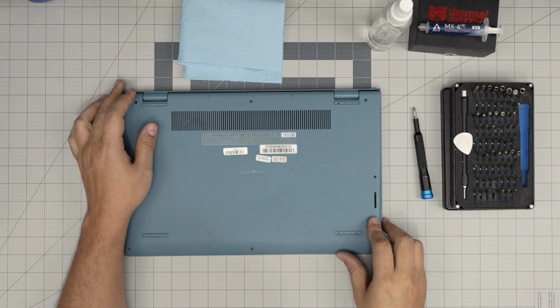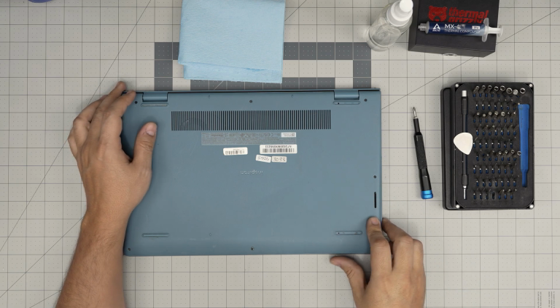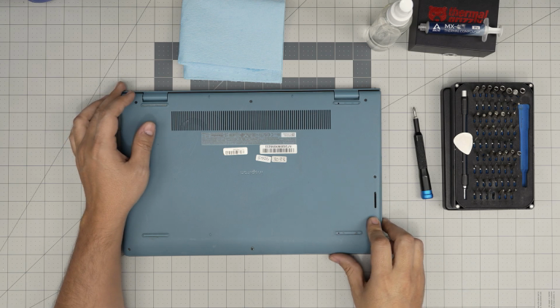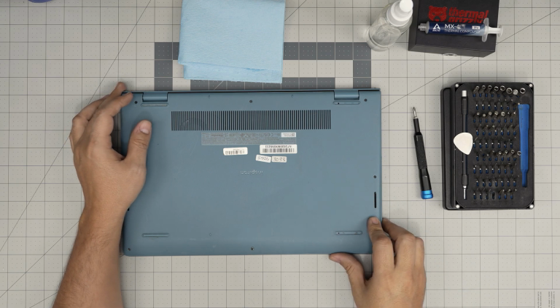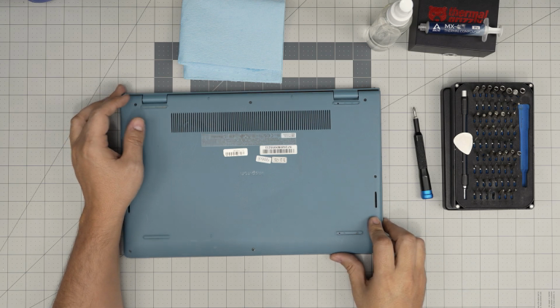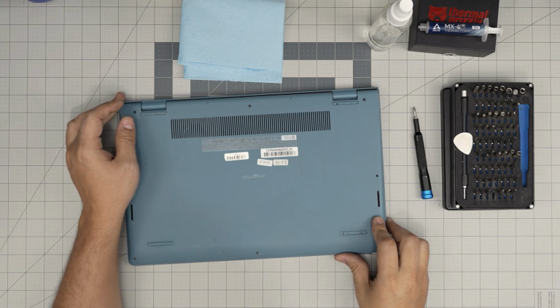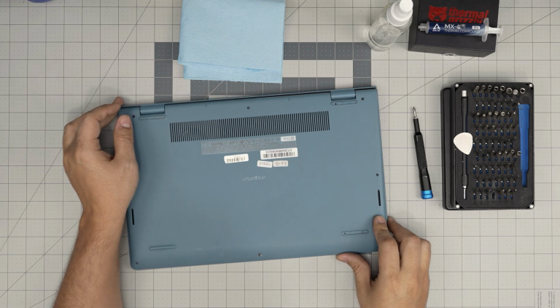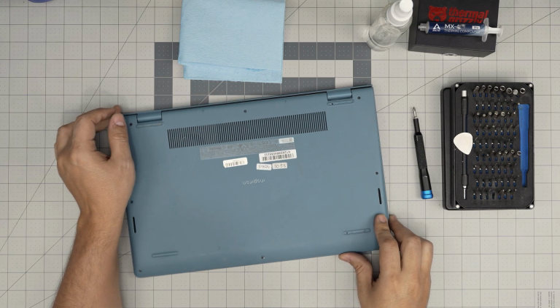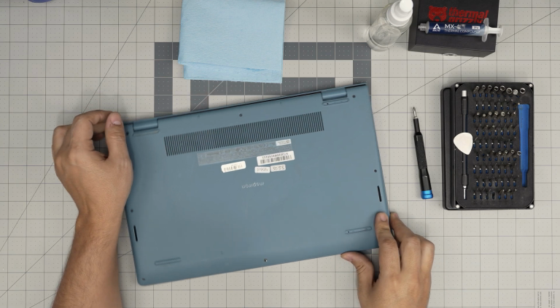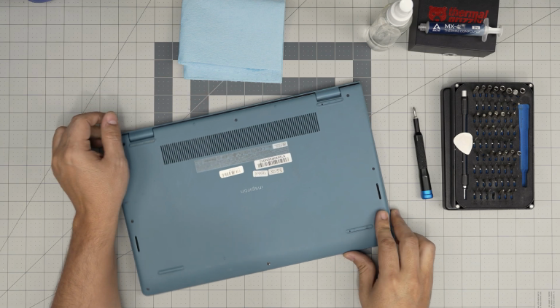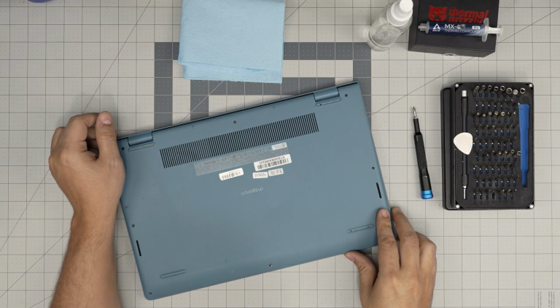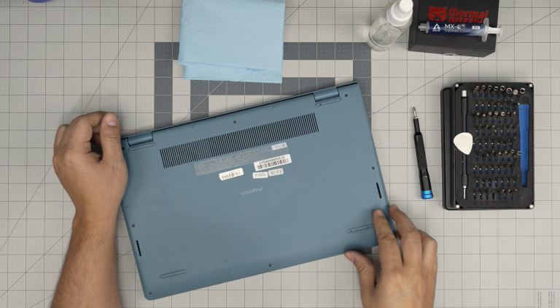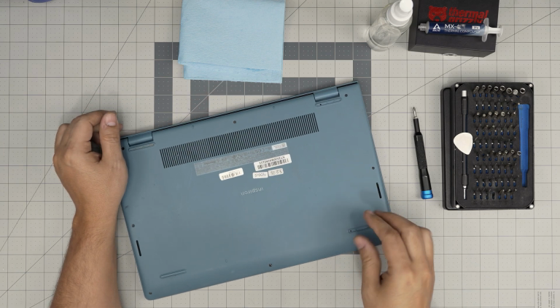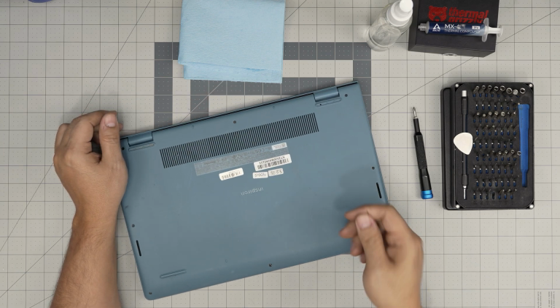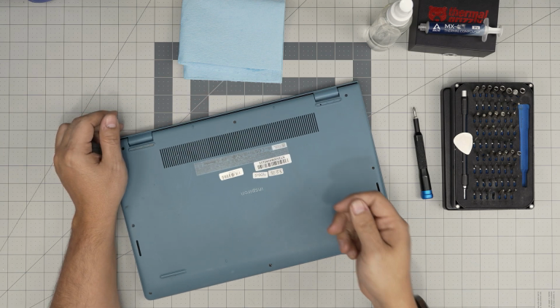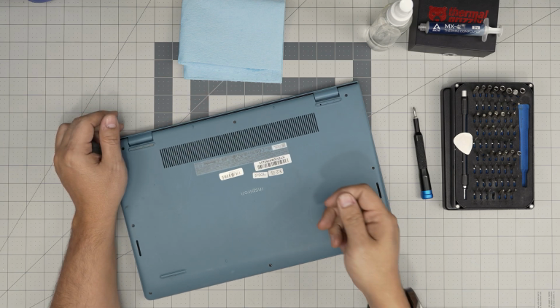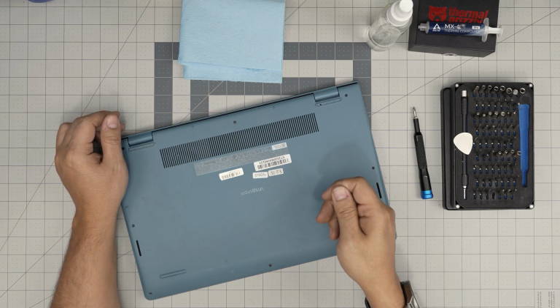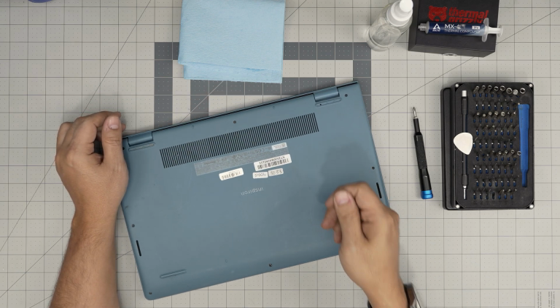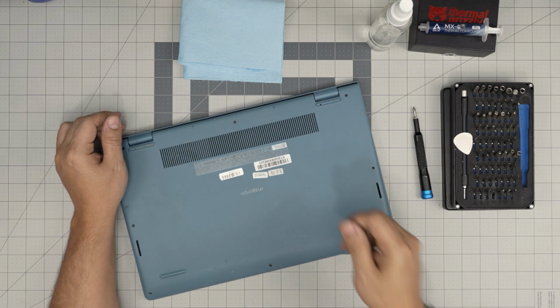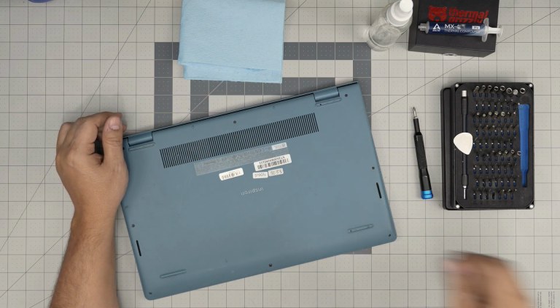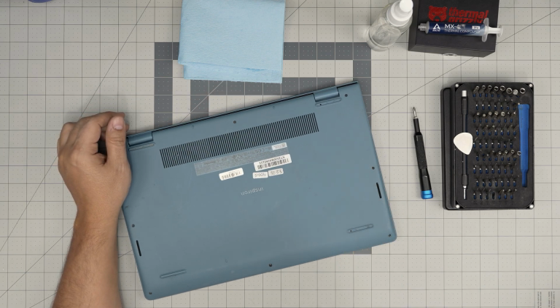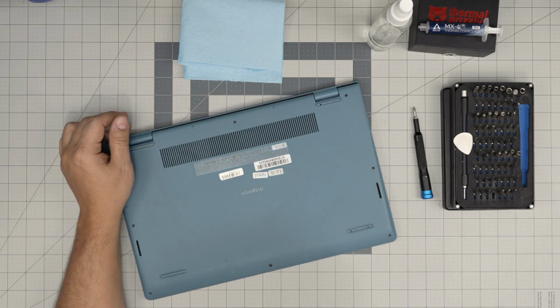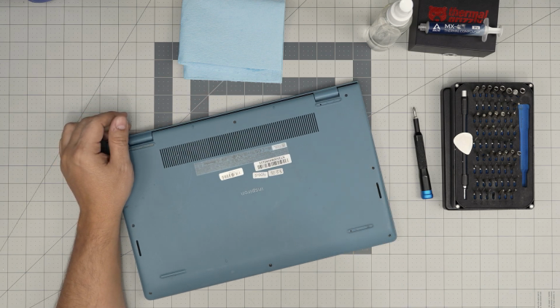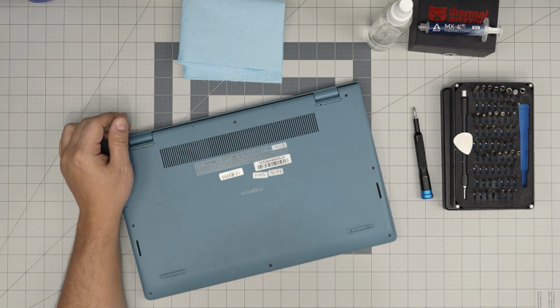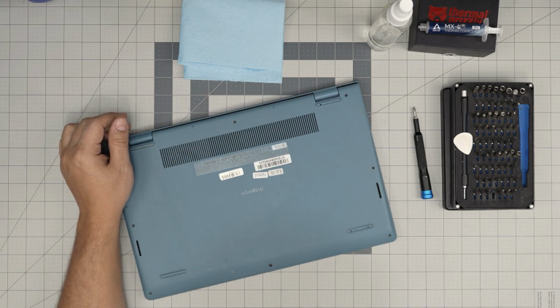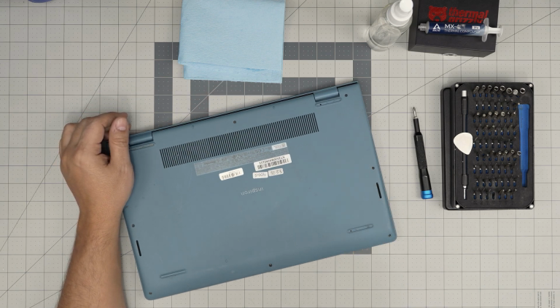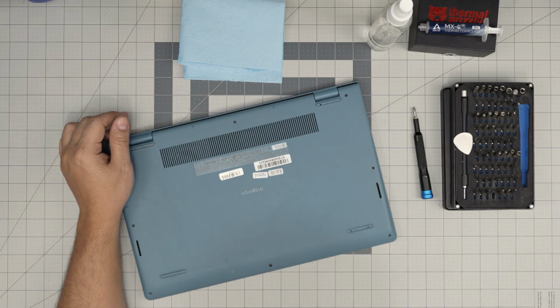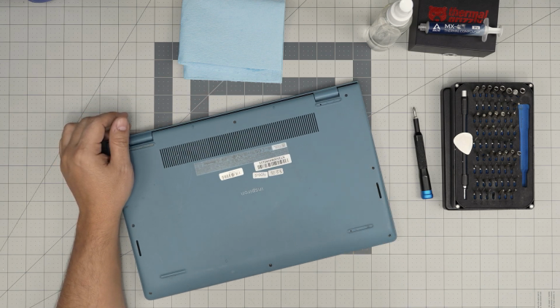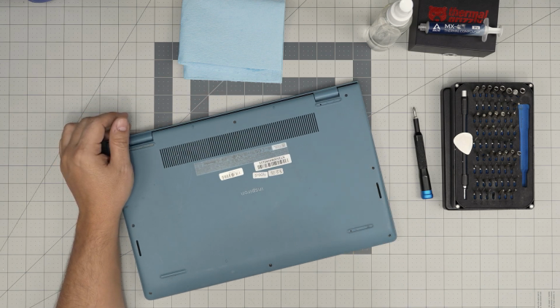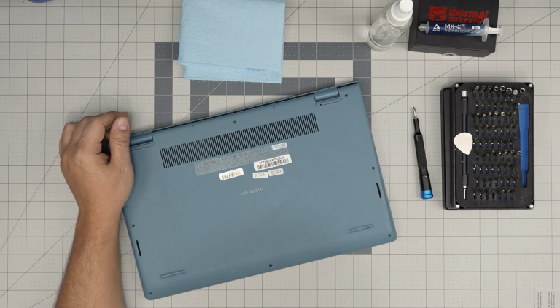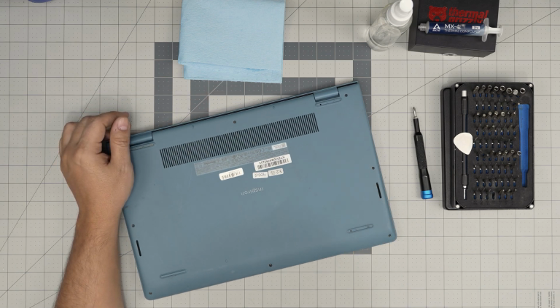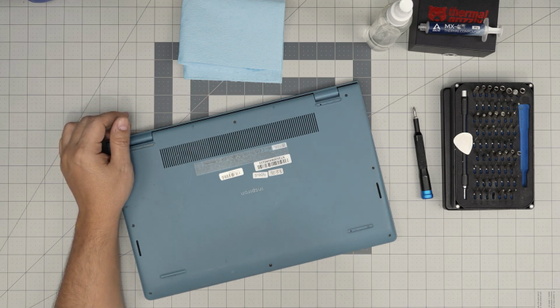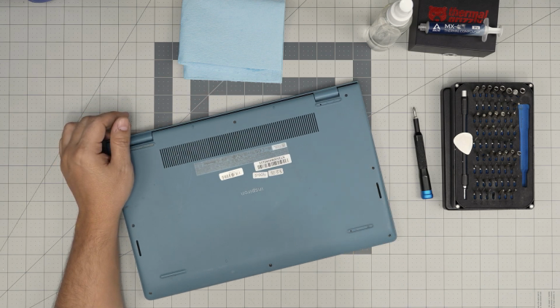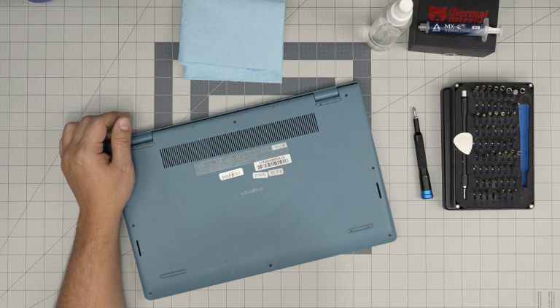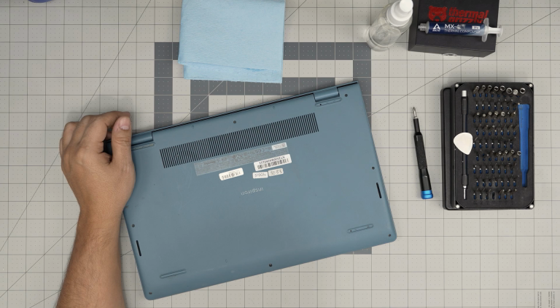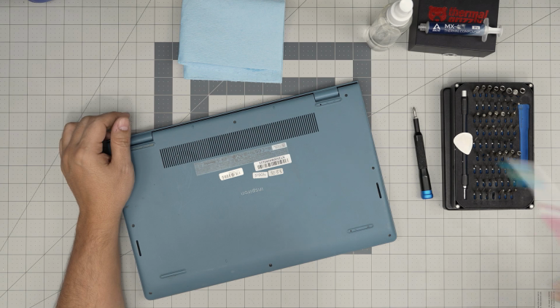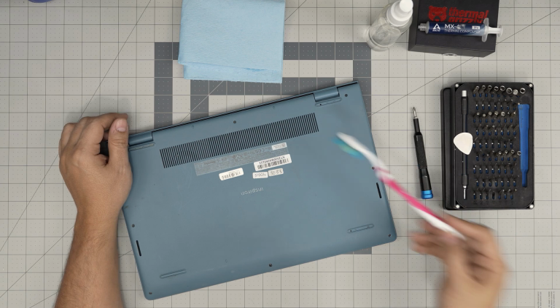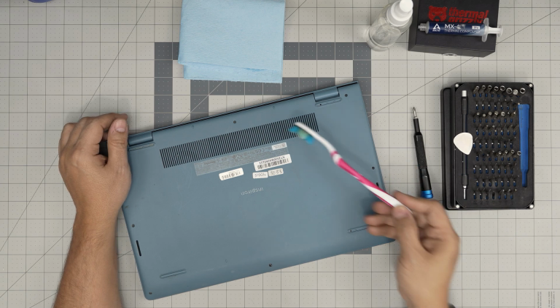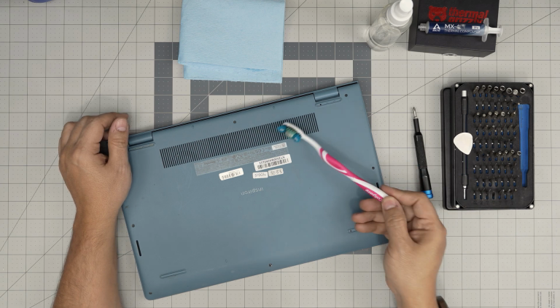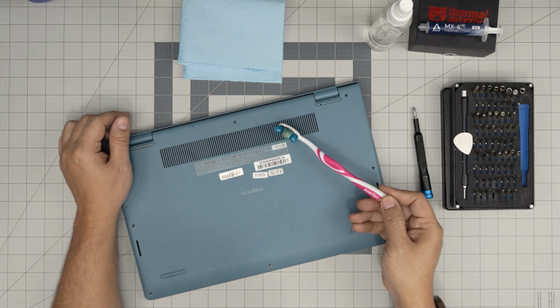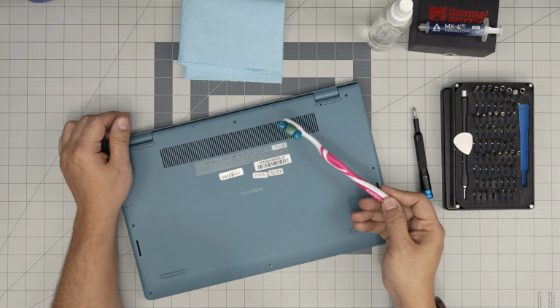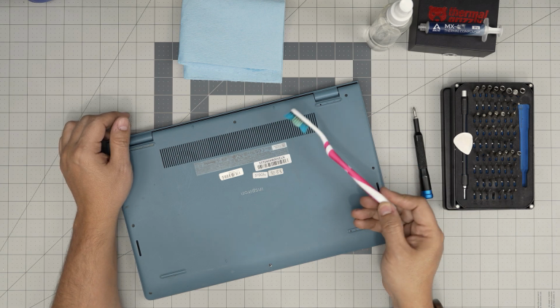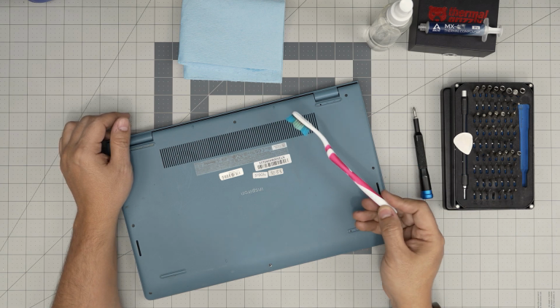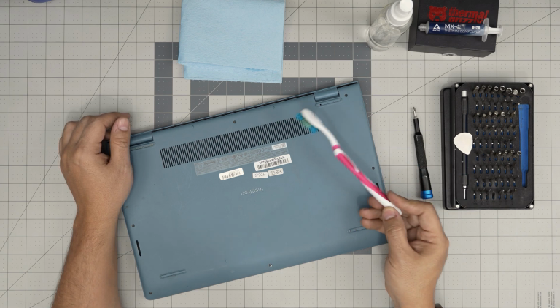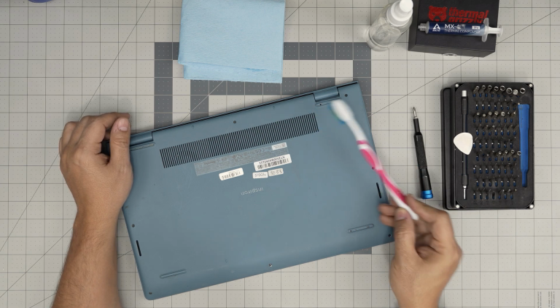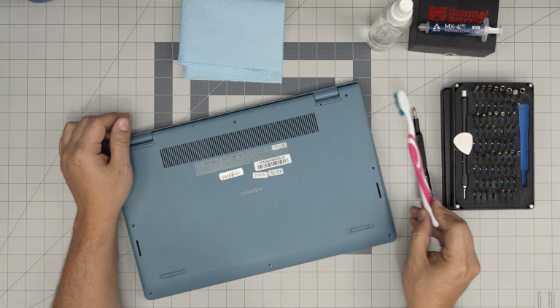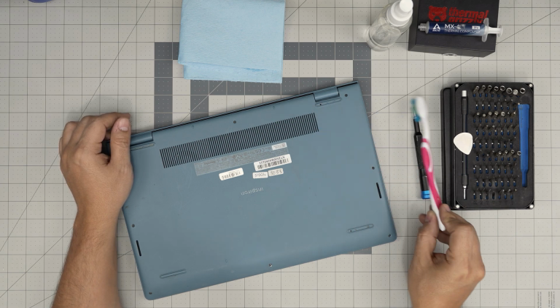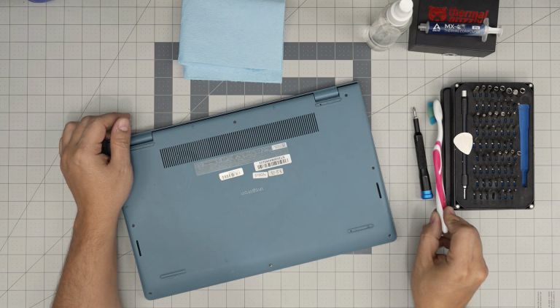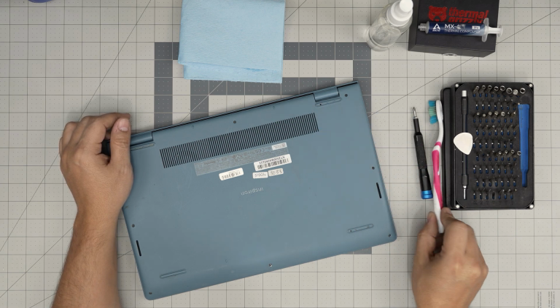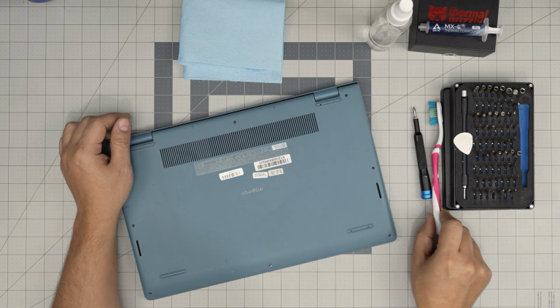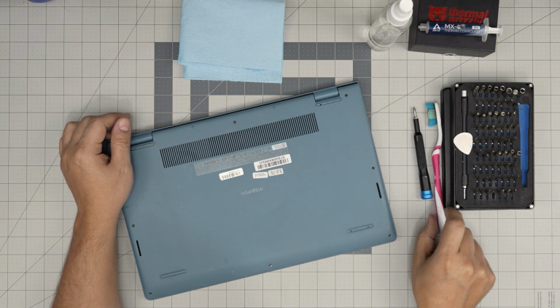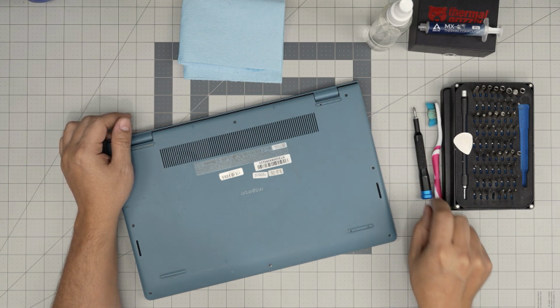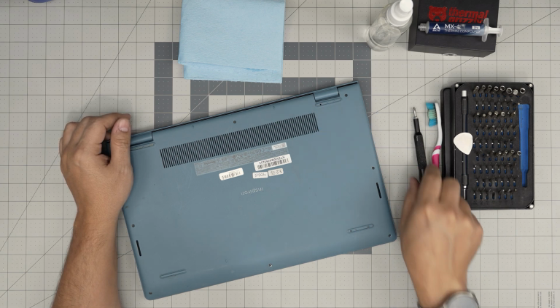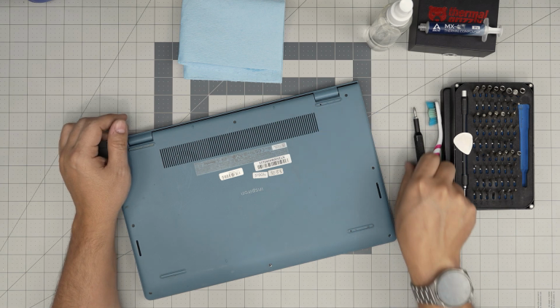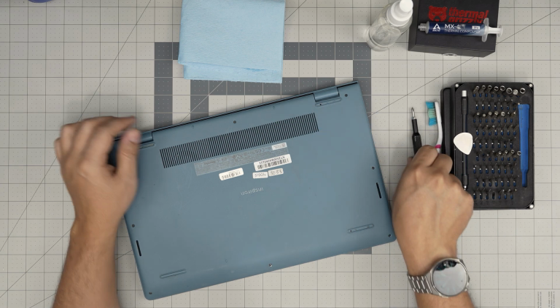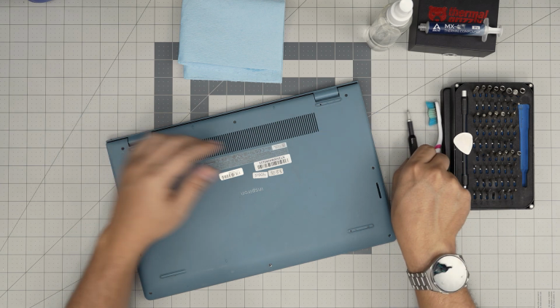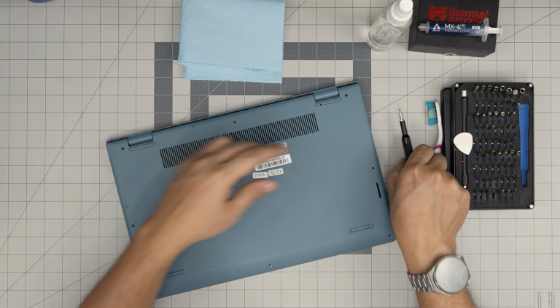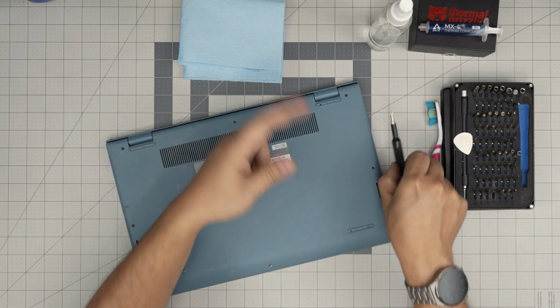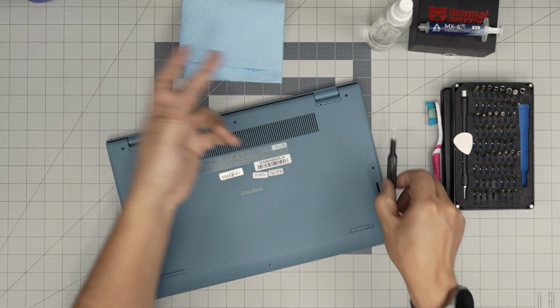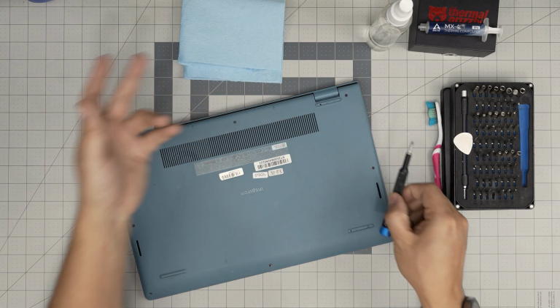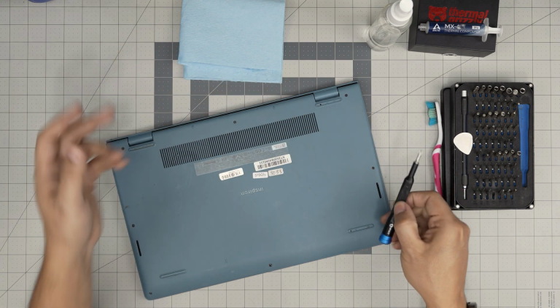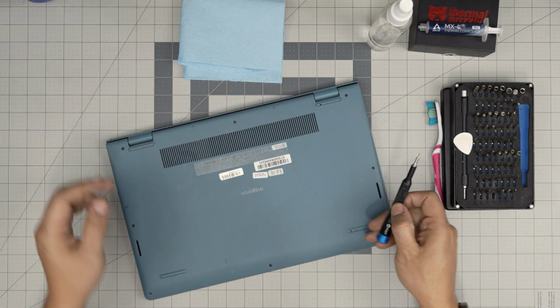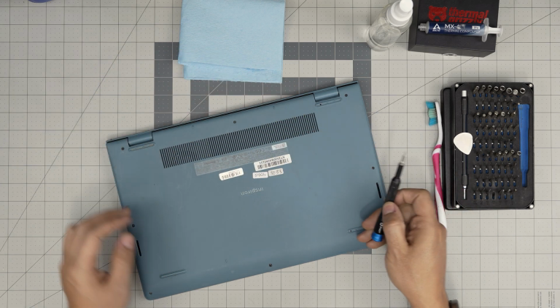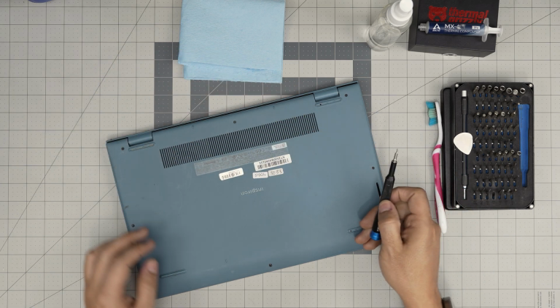We're going to get started. You can use a used or new toothbrush to clean the fan system and the ventilation. Power off the laptop completely and flip it upside down.